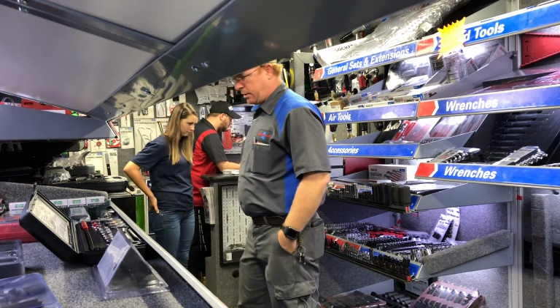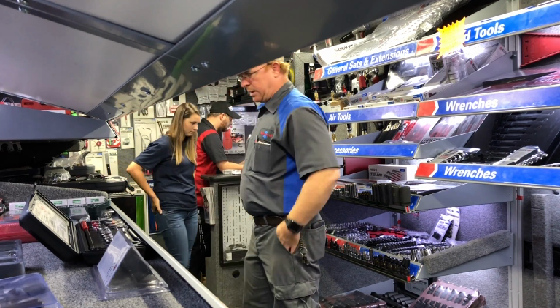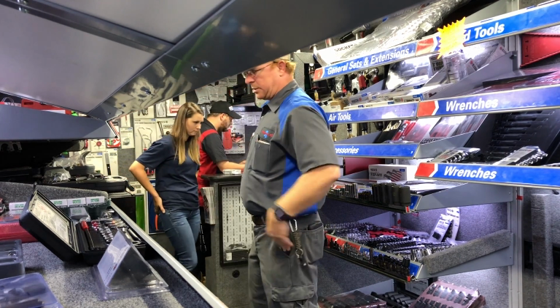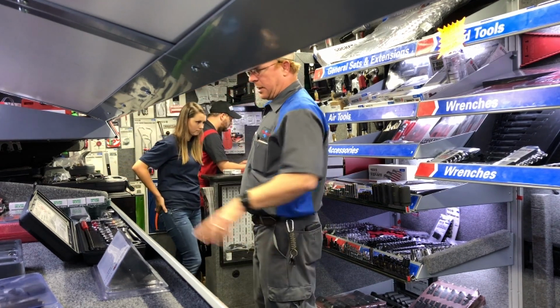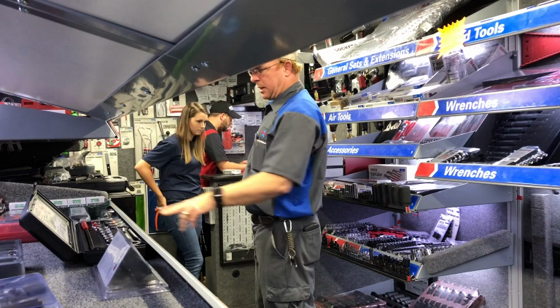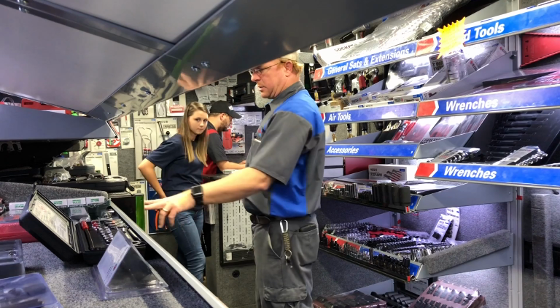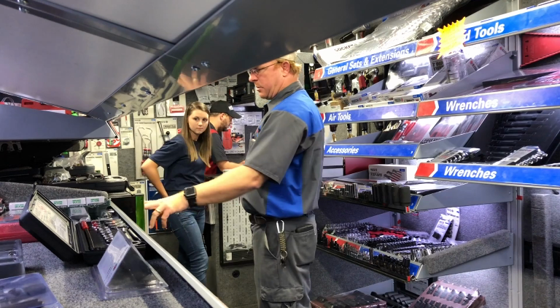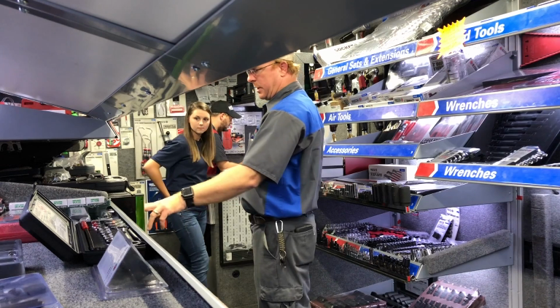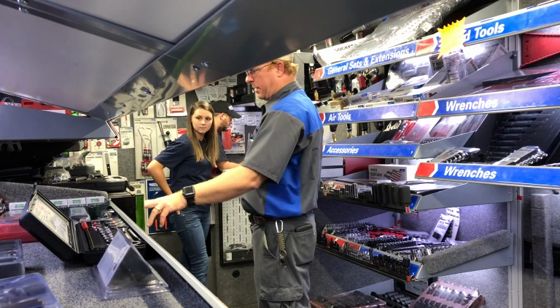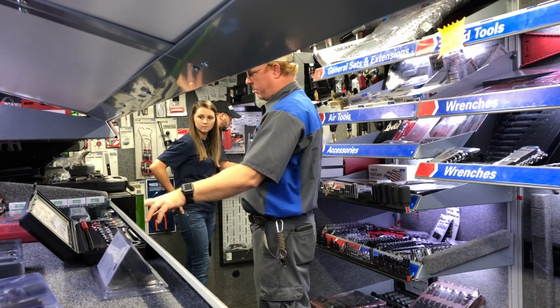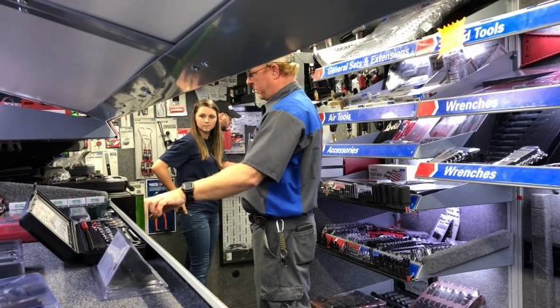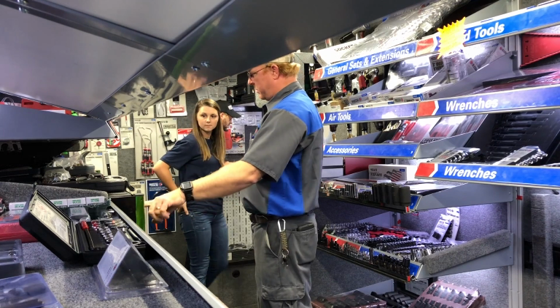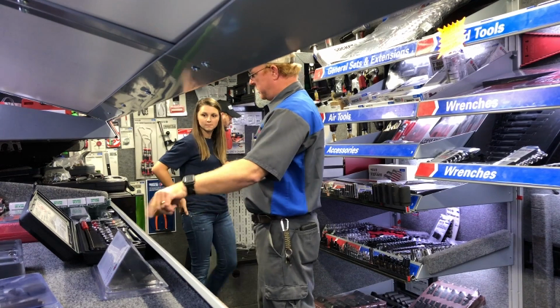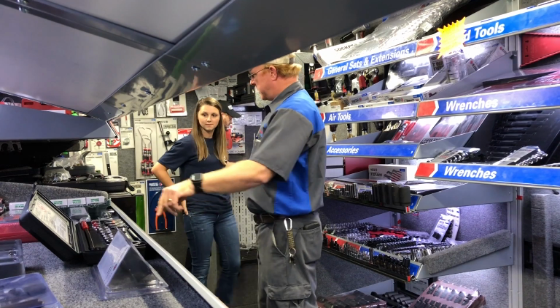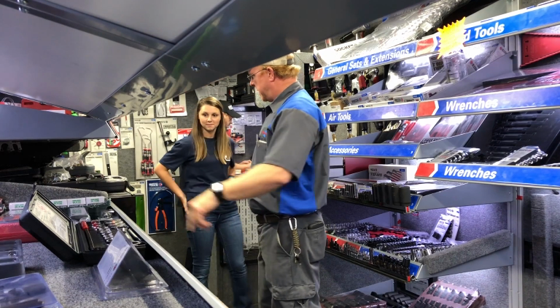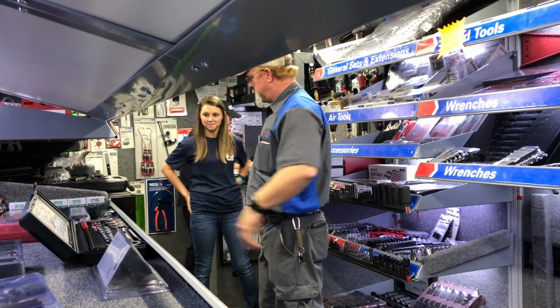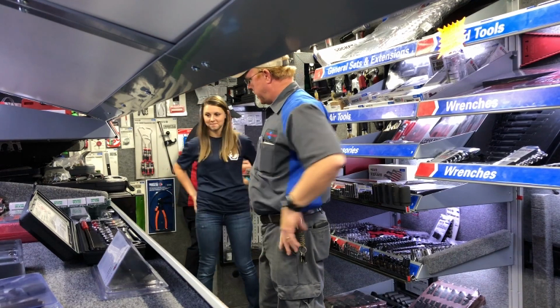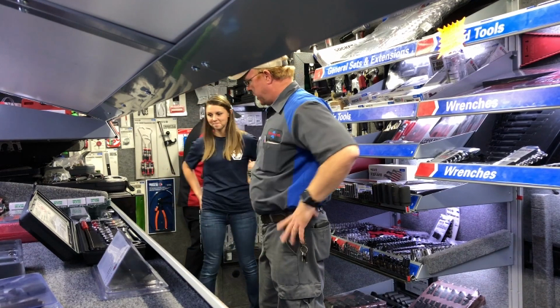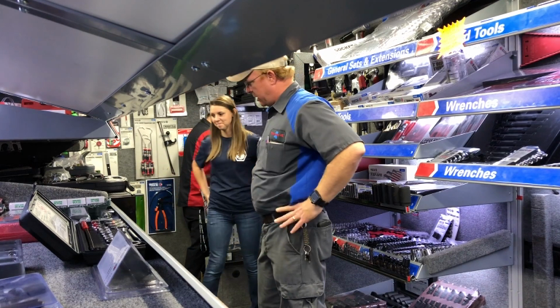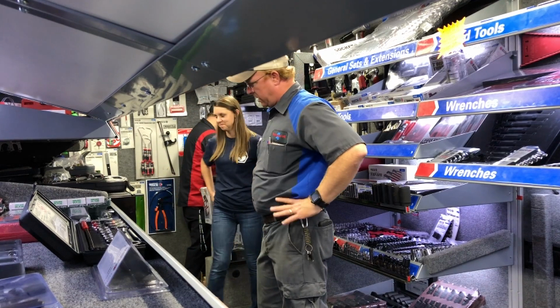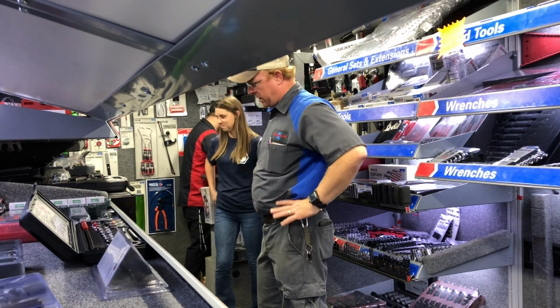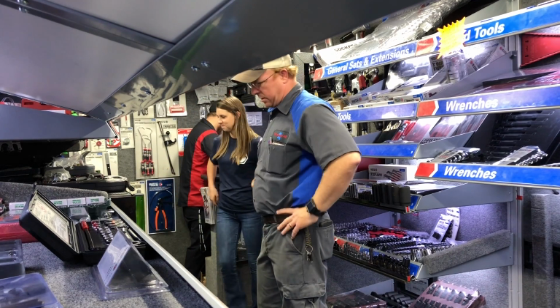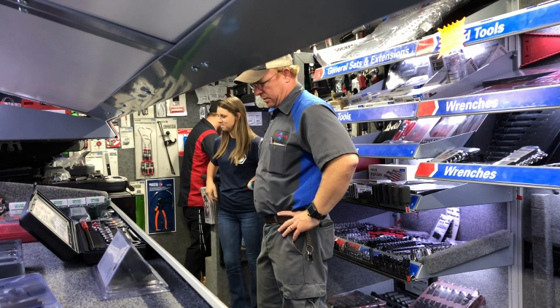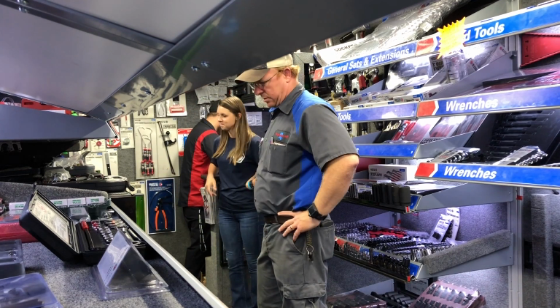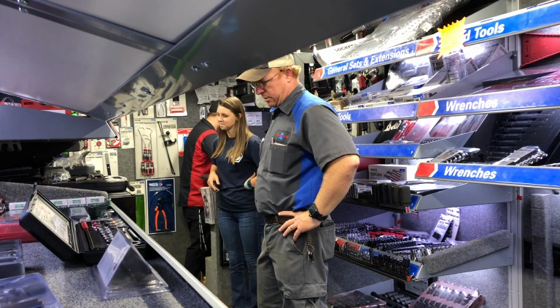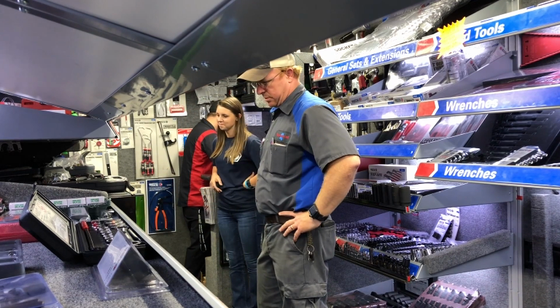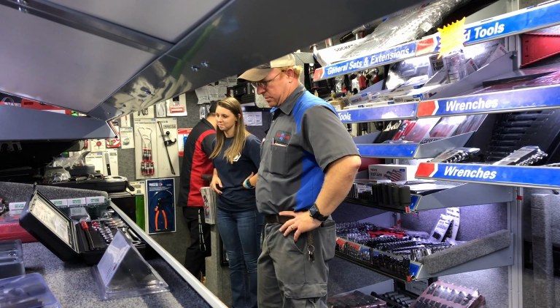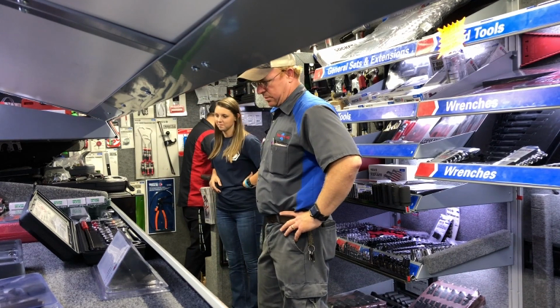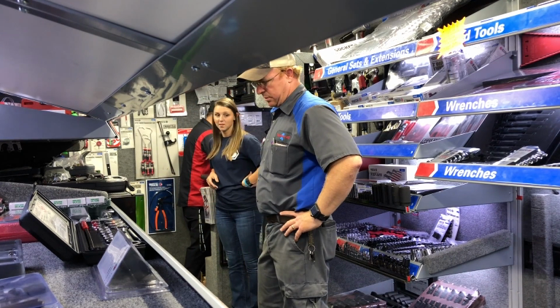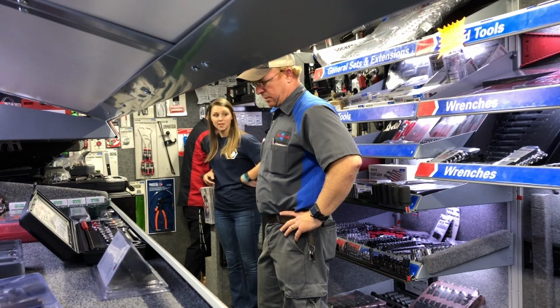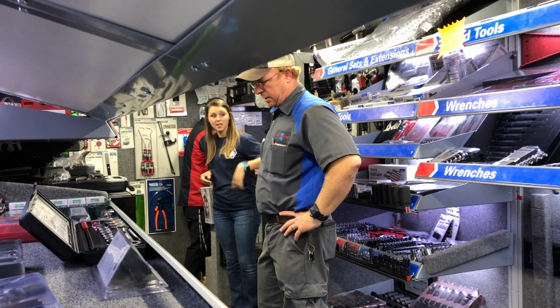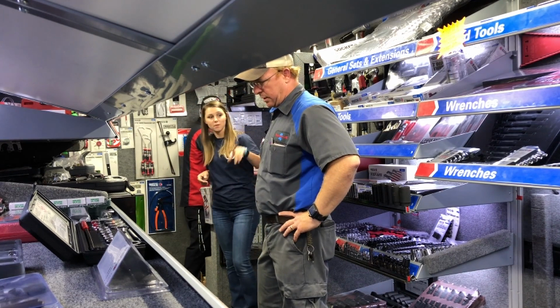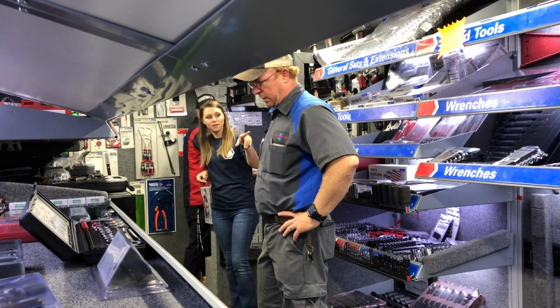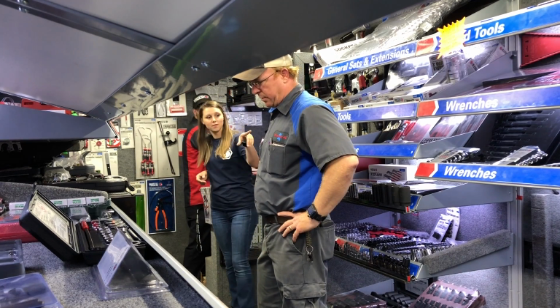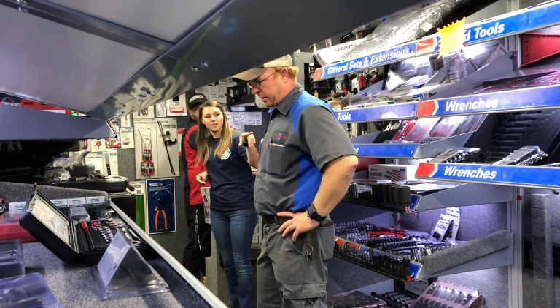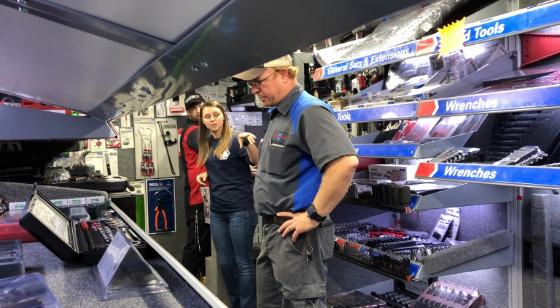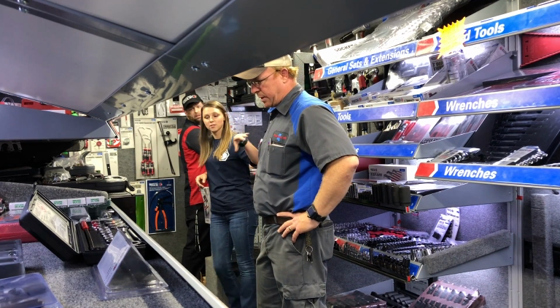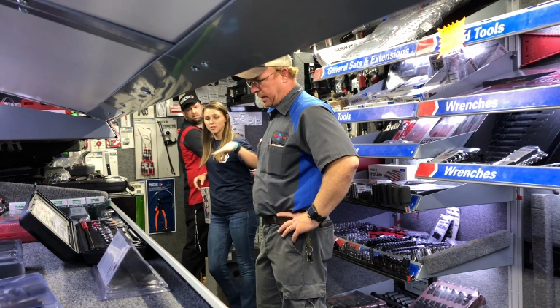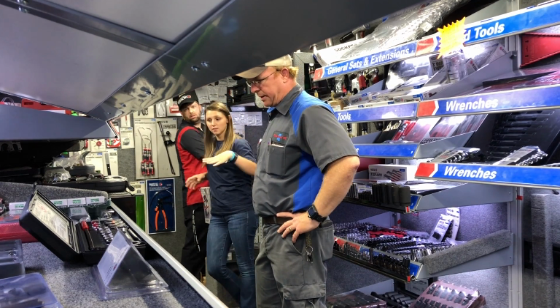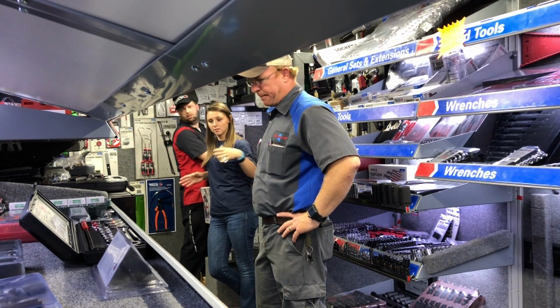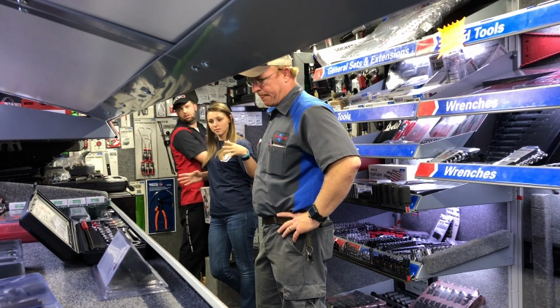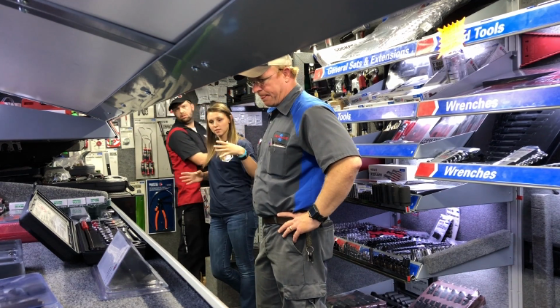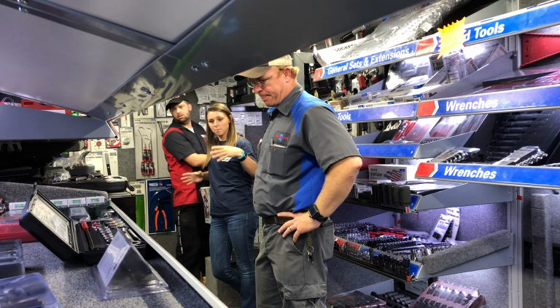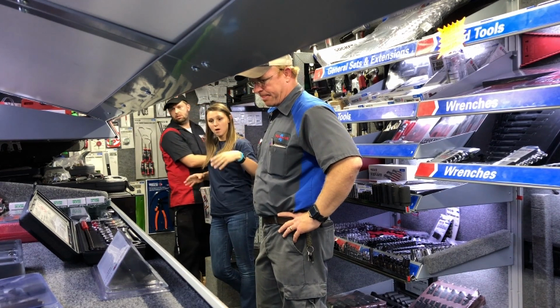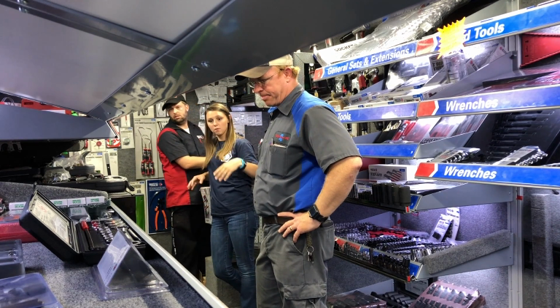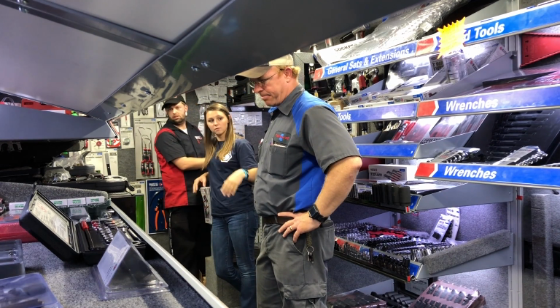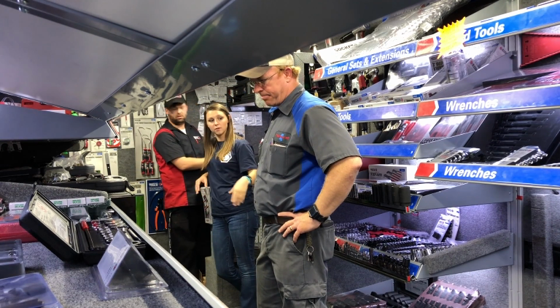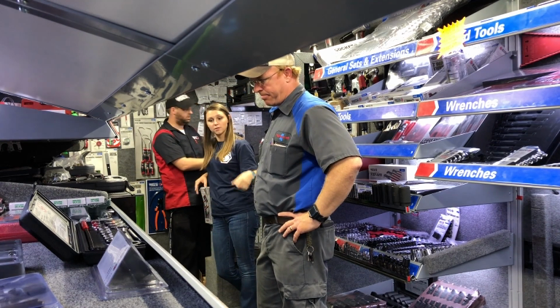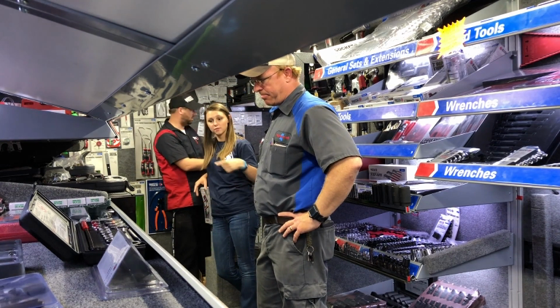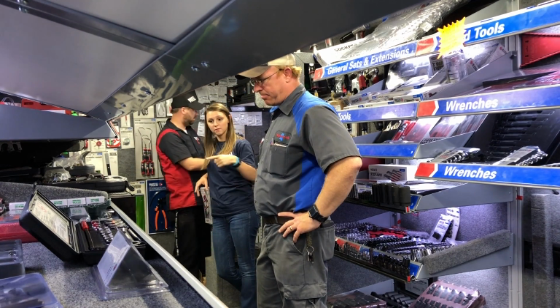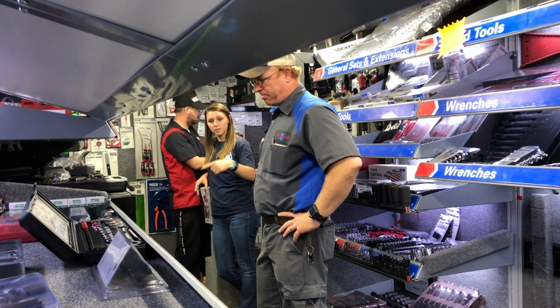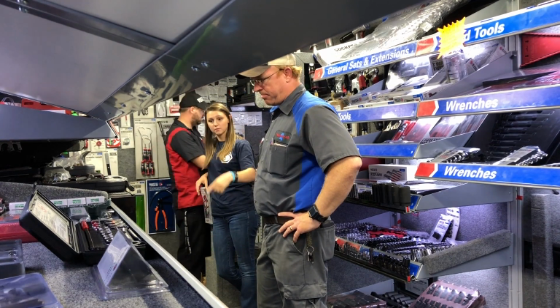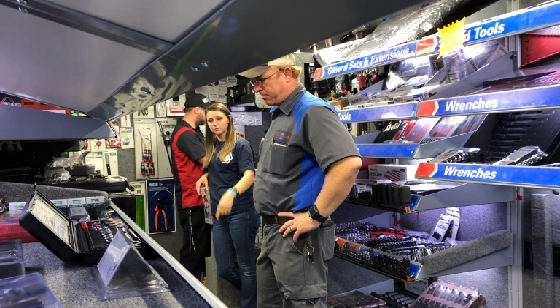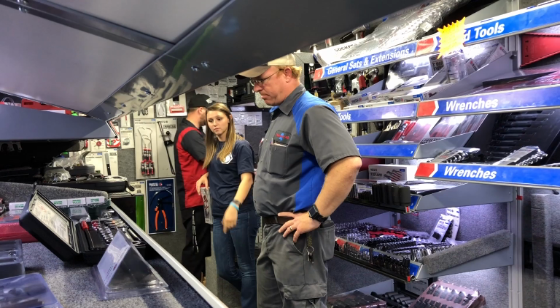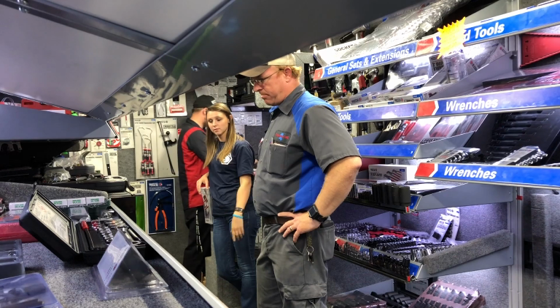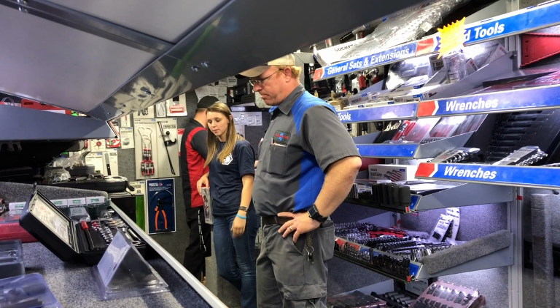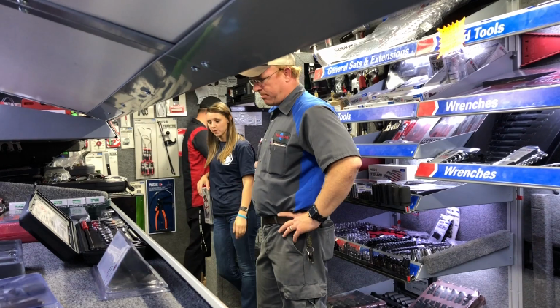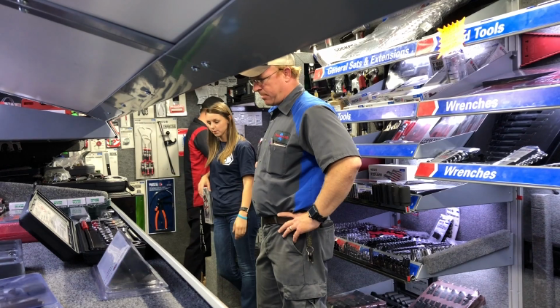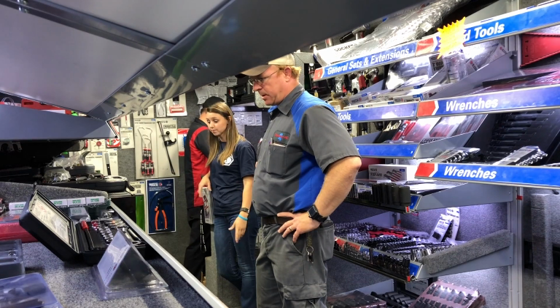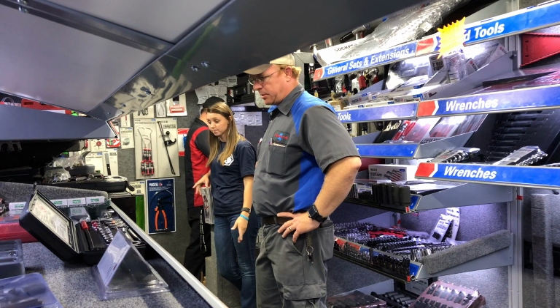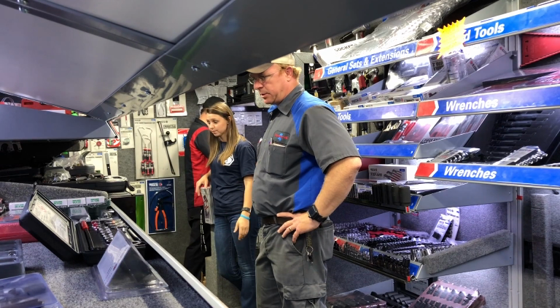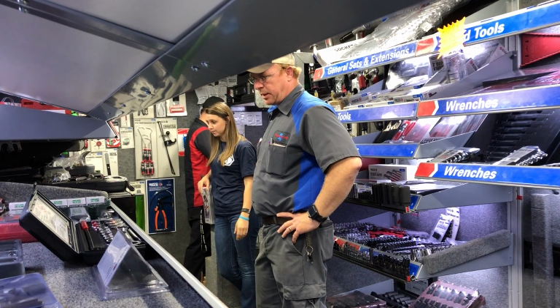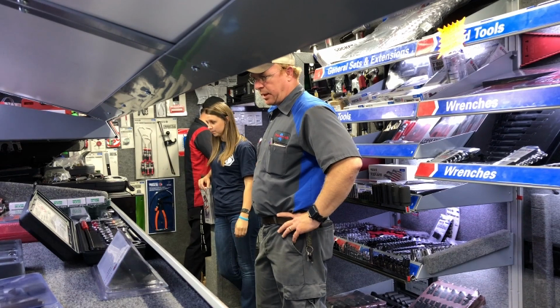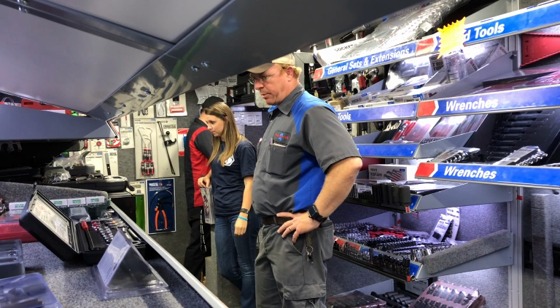That's nice the way it's got that in there. Now there's the smaller version of this one.